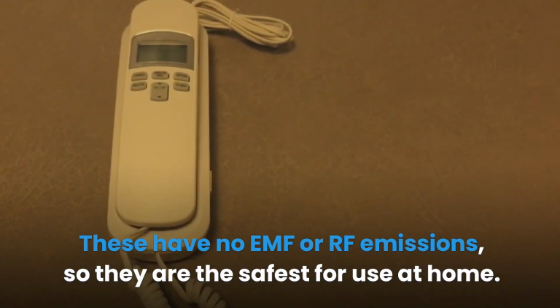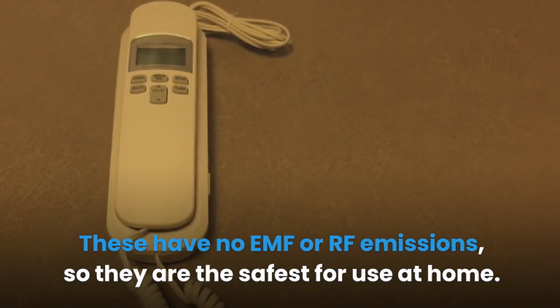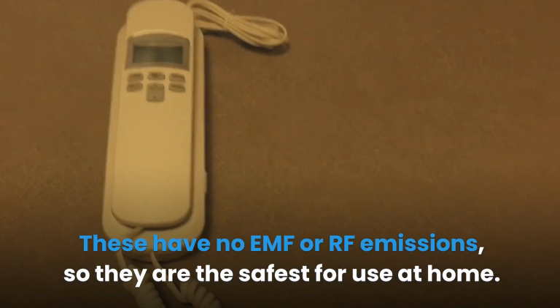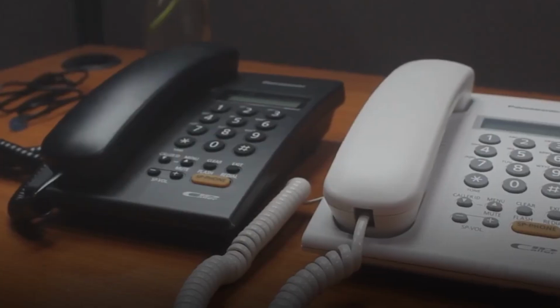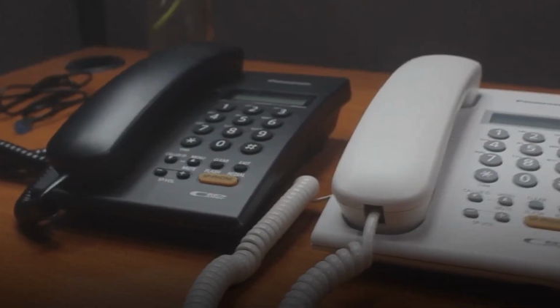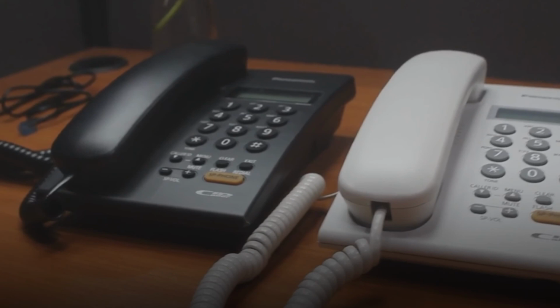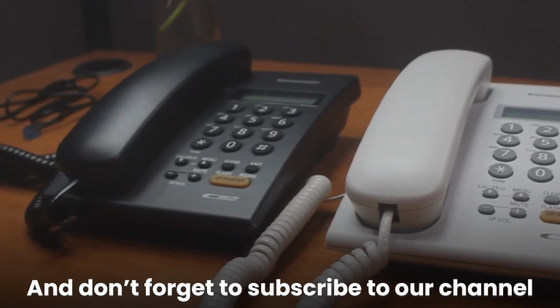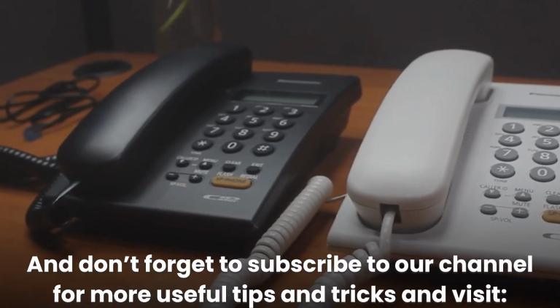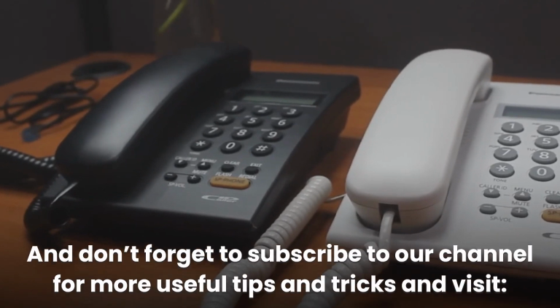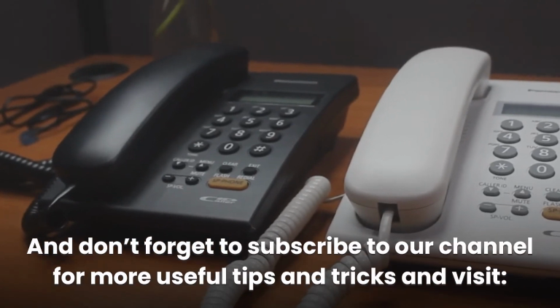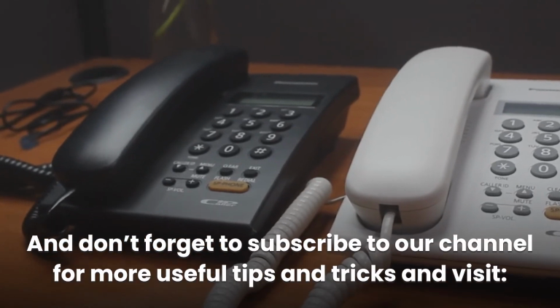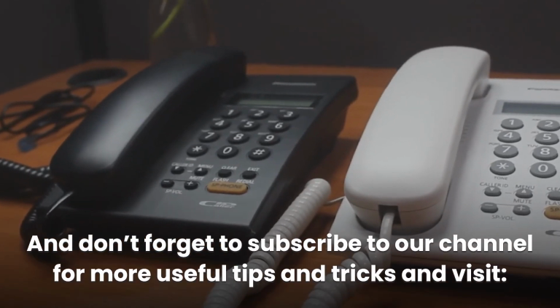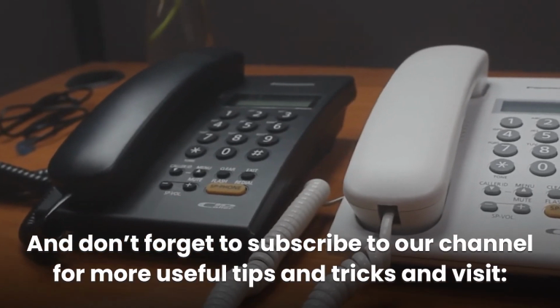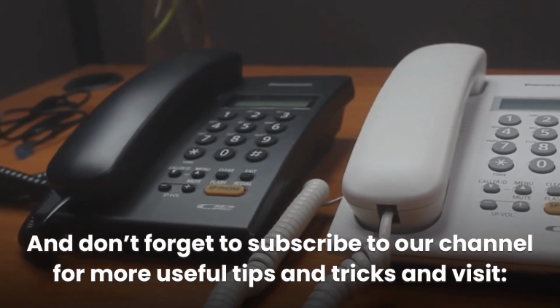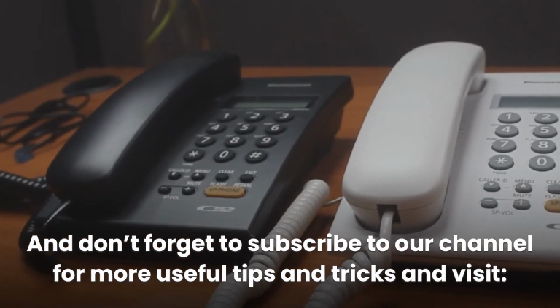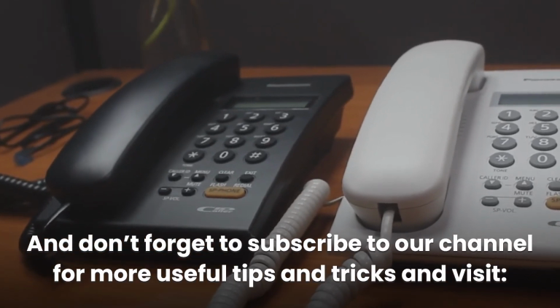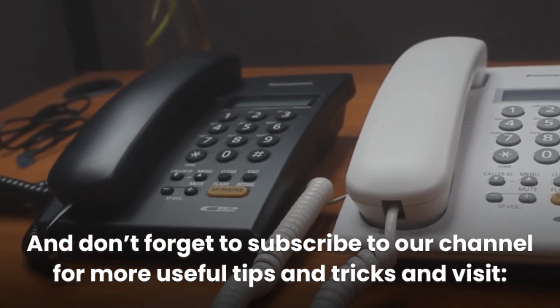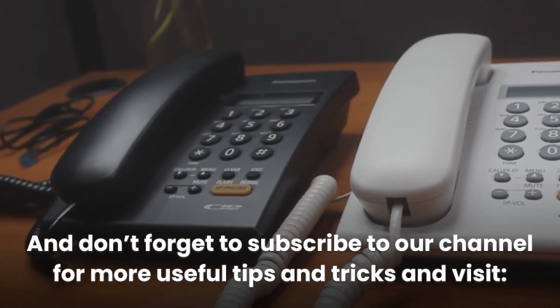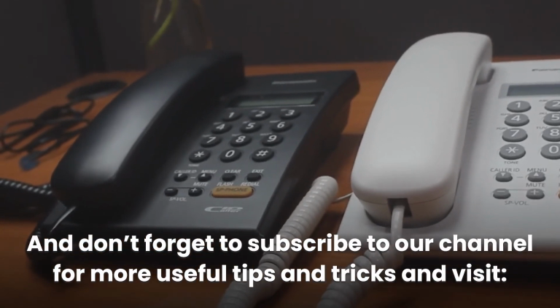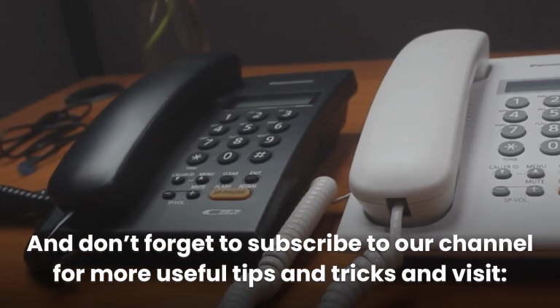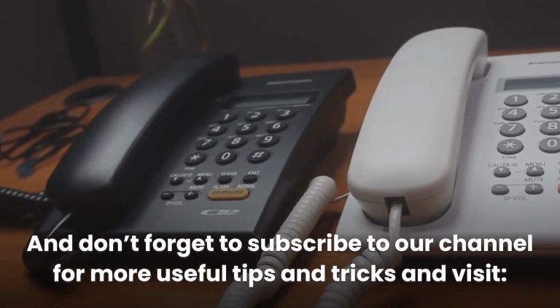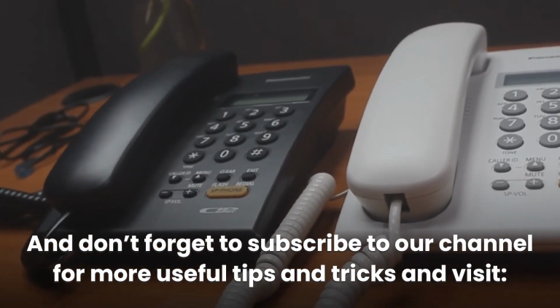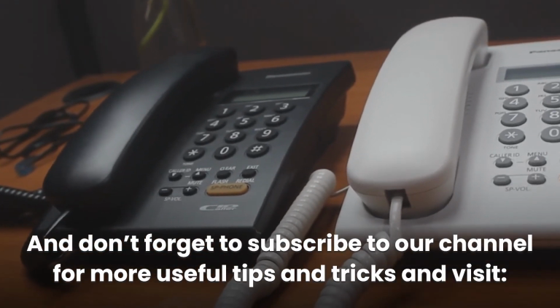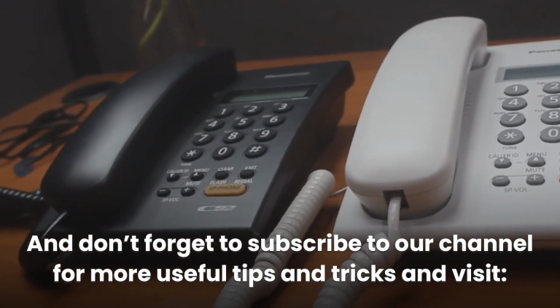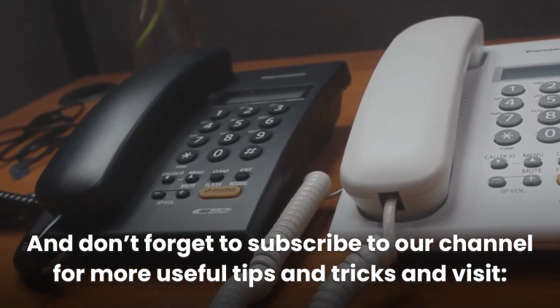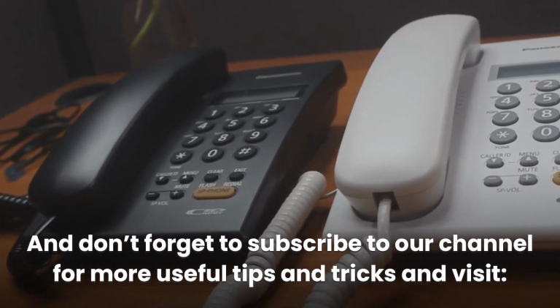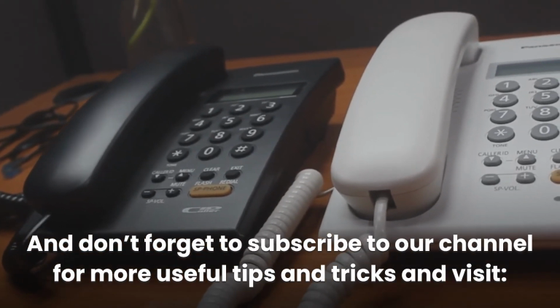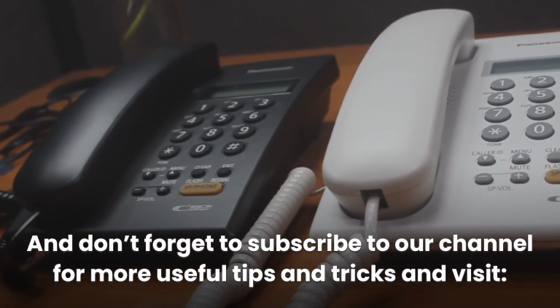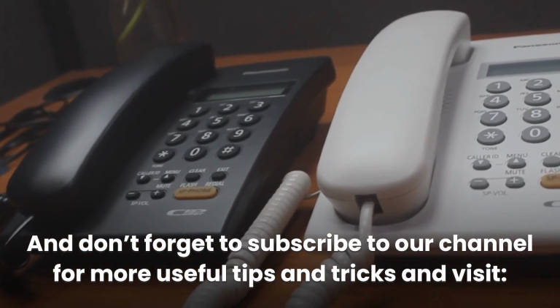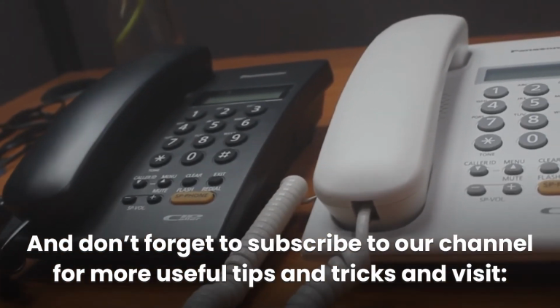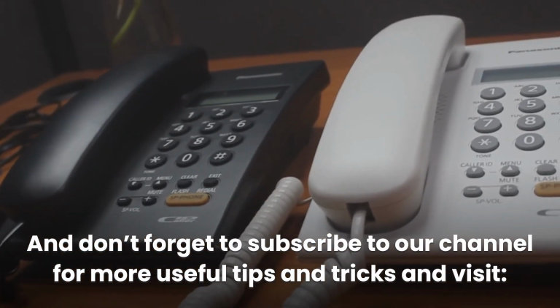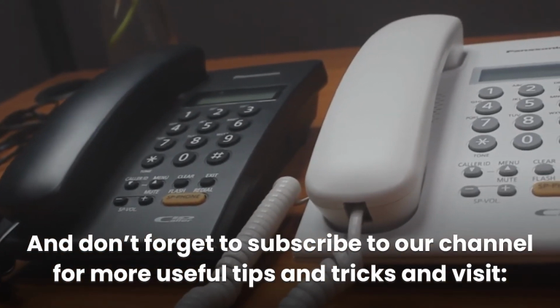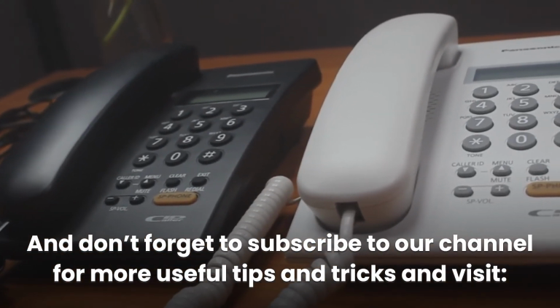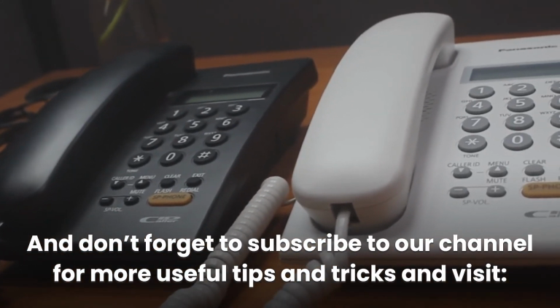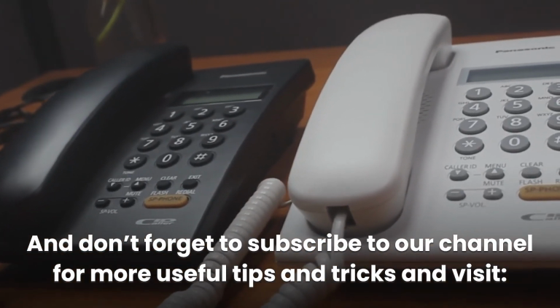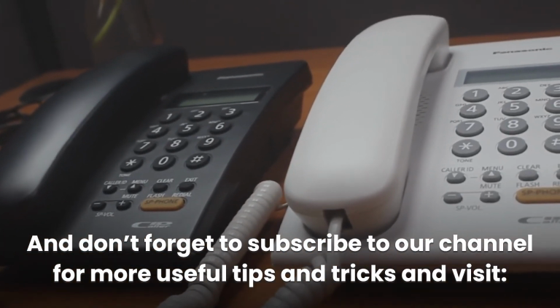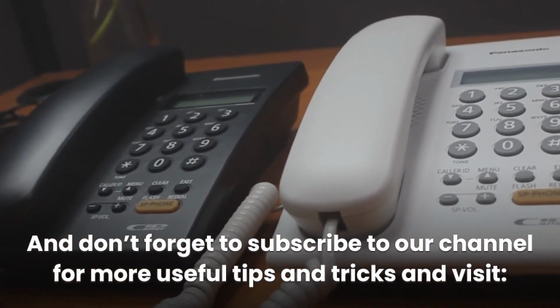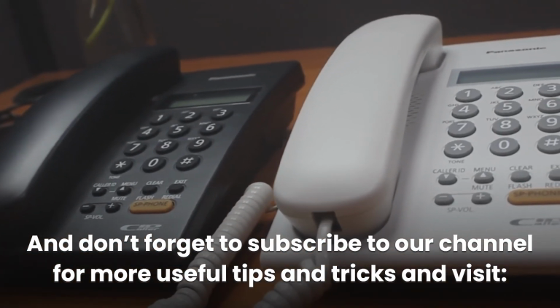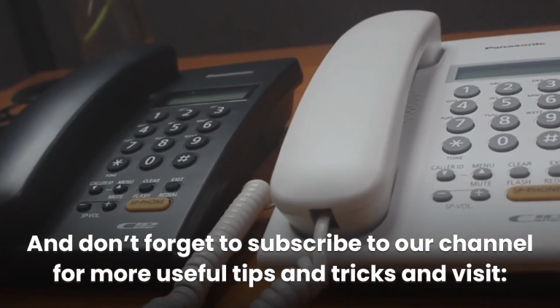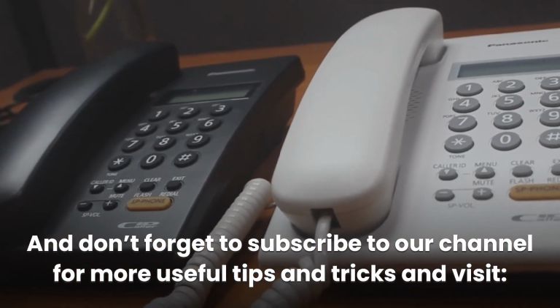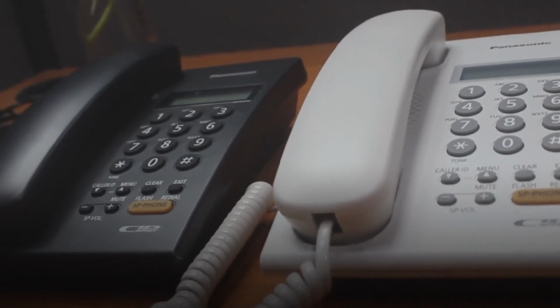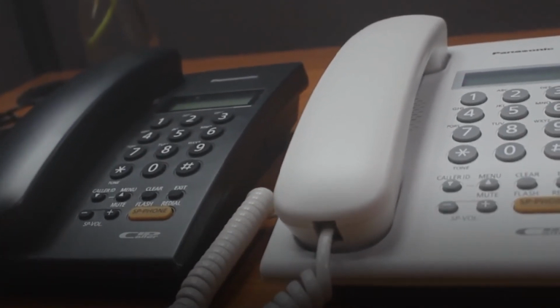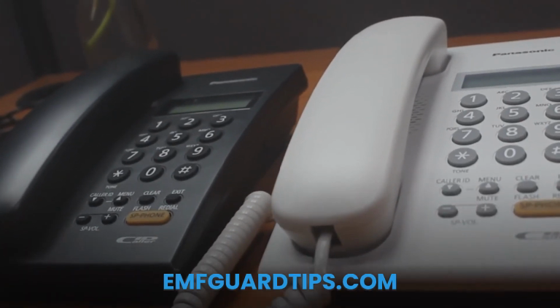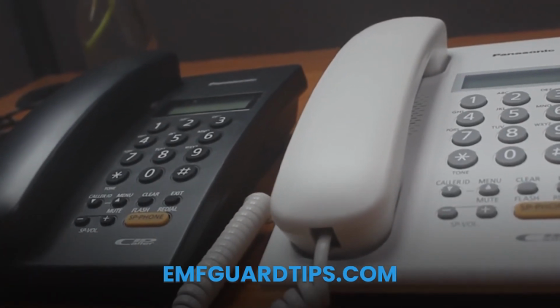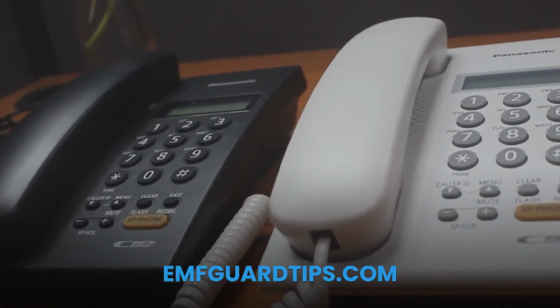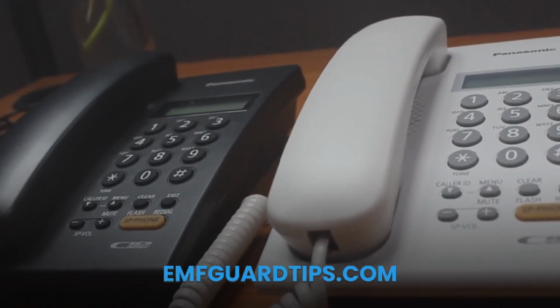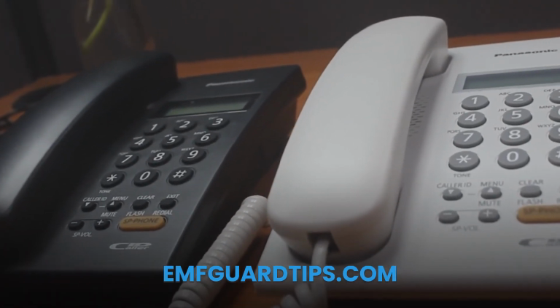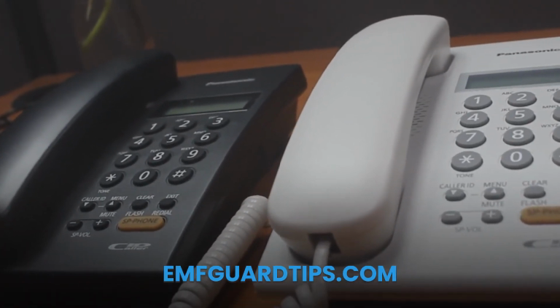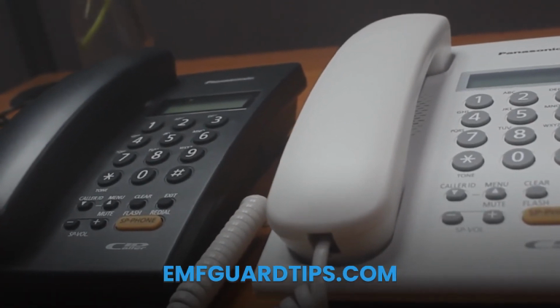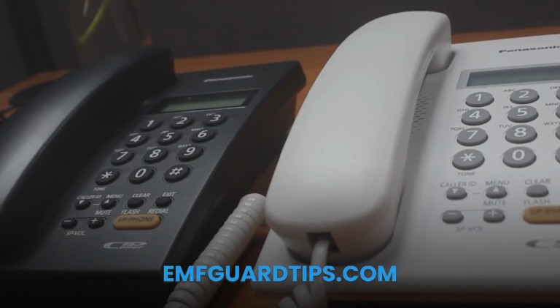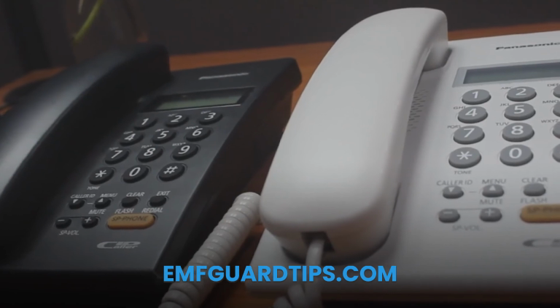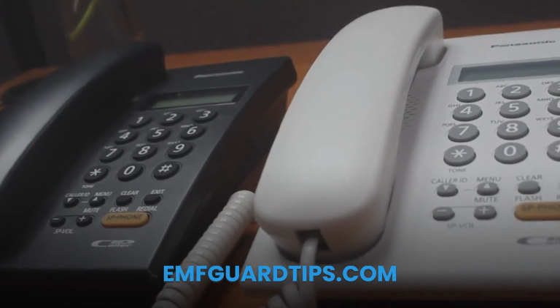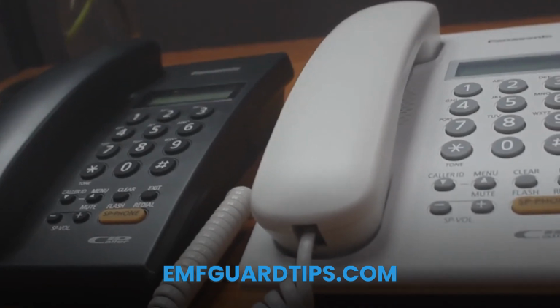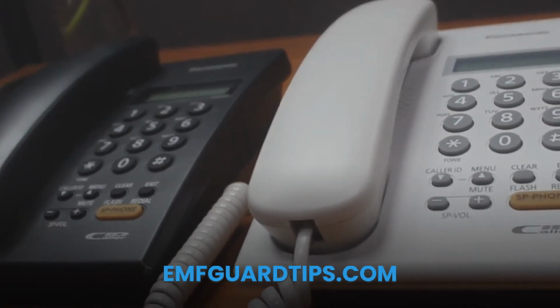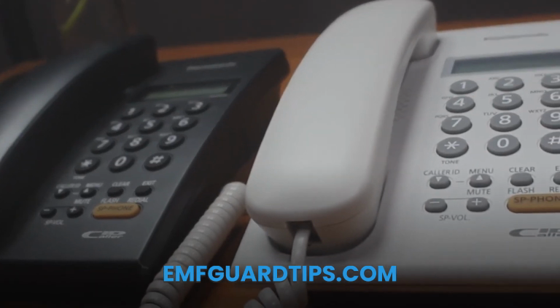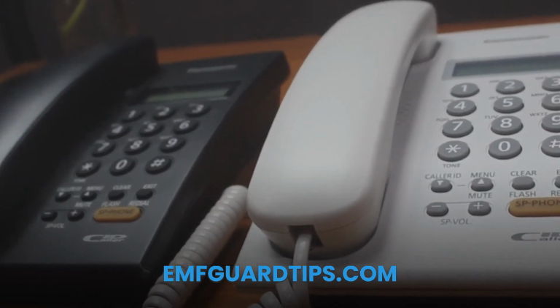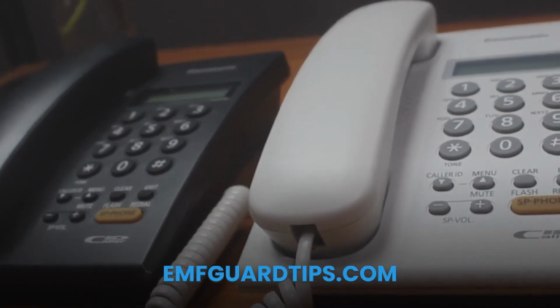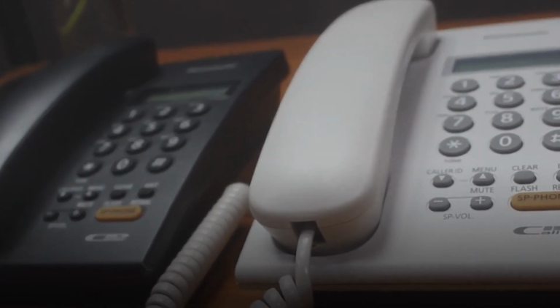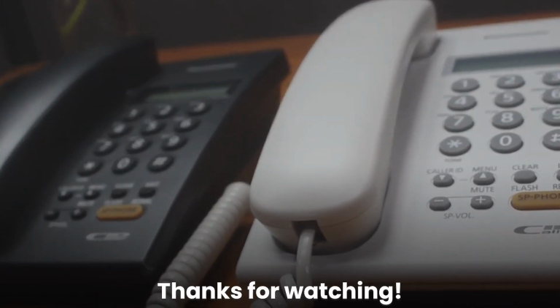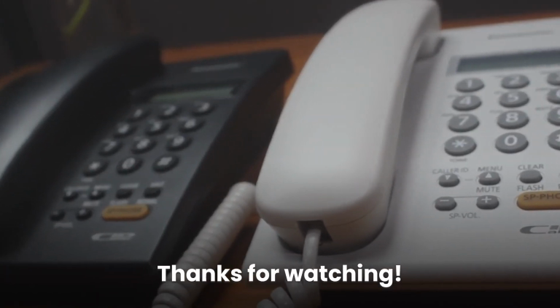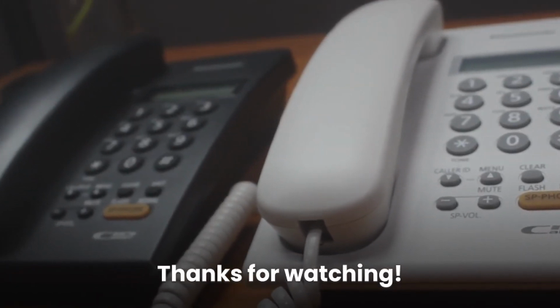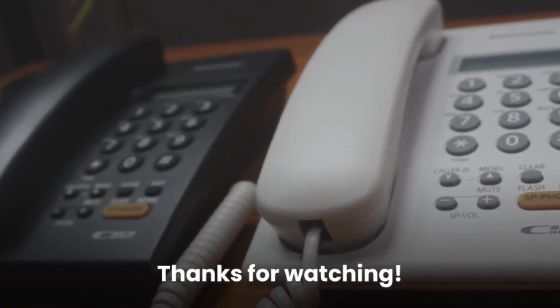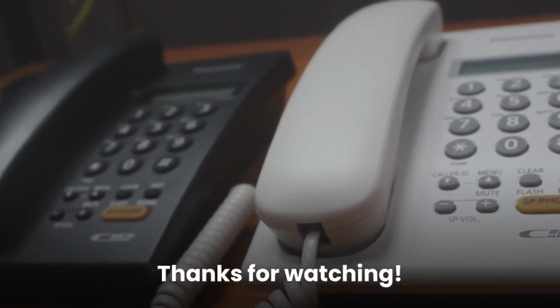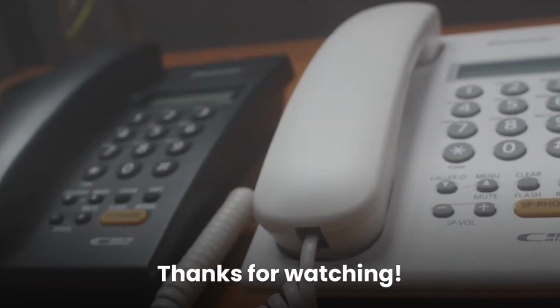Don't forget to subscribe to our channel for more useful tips and tricks, and visit emfgardtips.com. Thanks for watching.